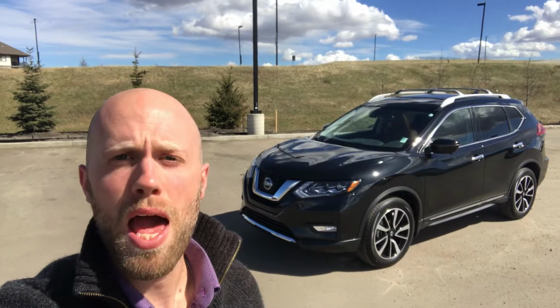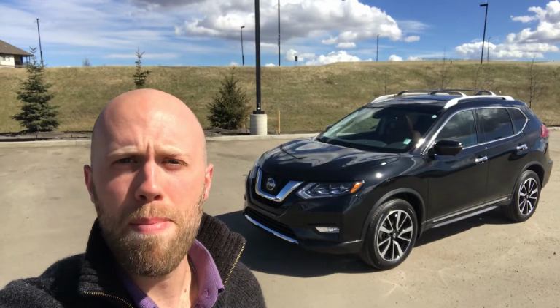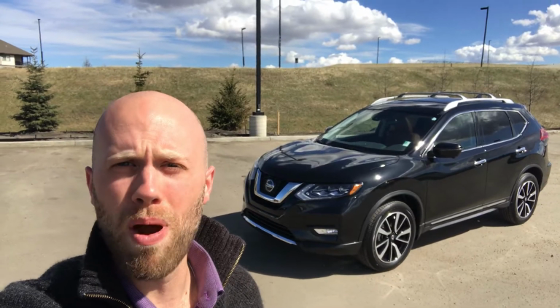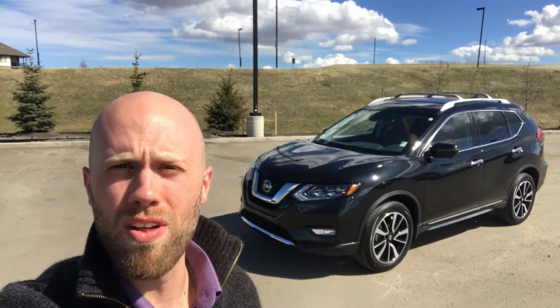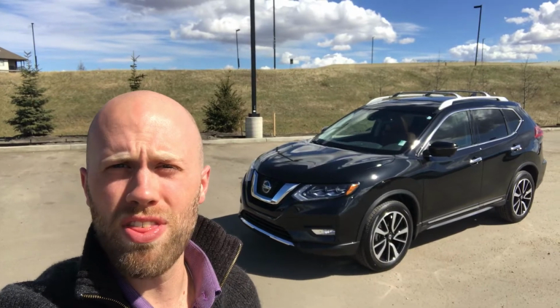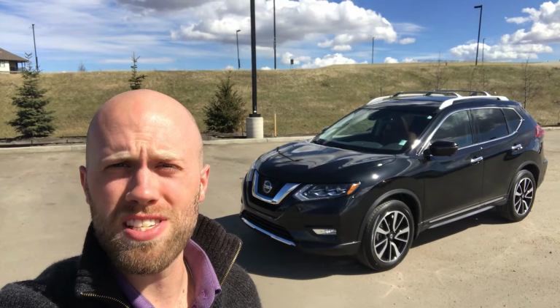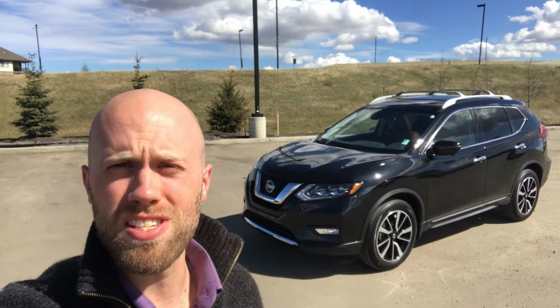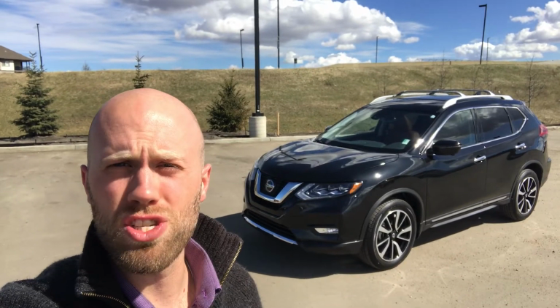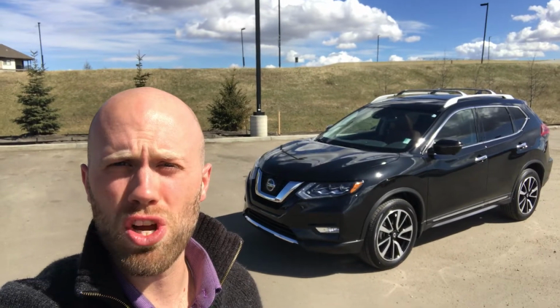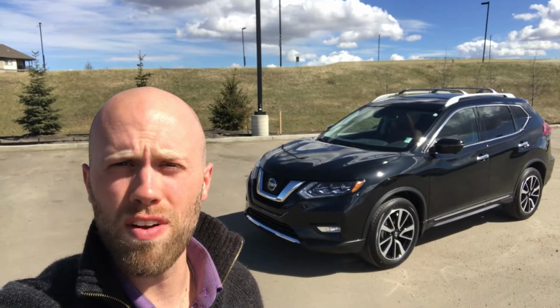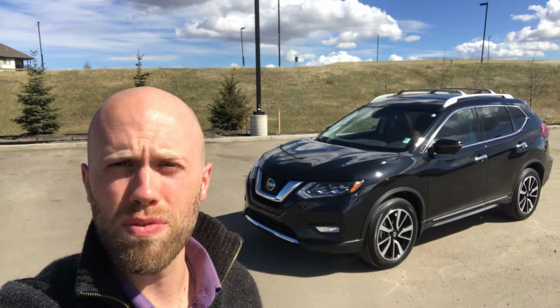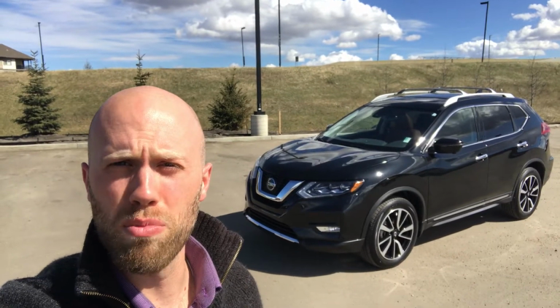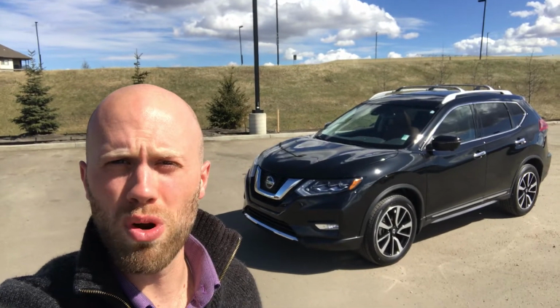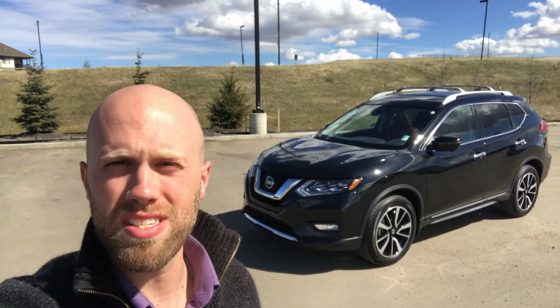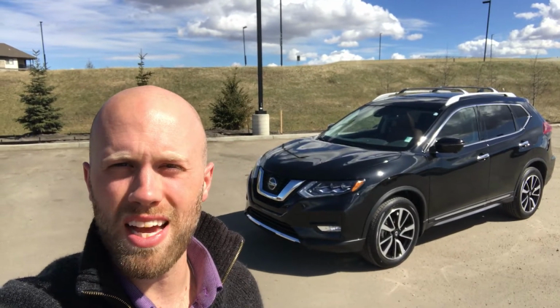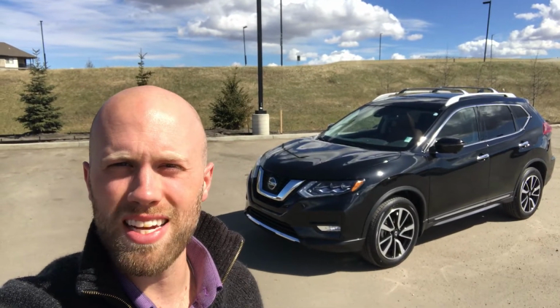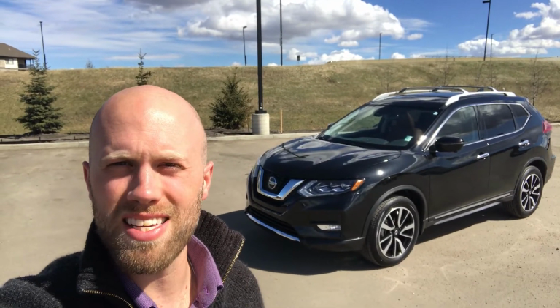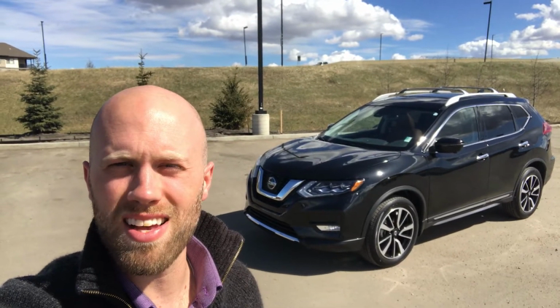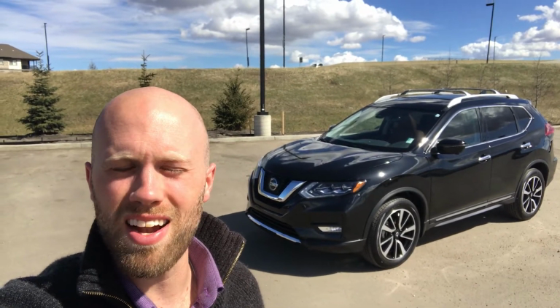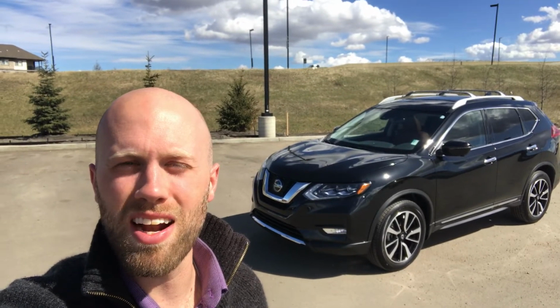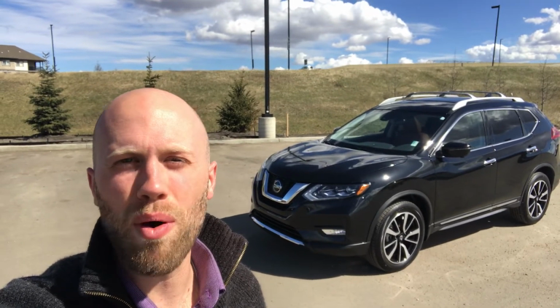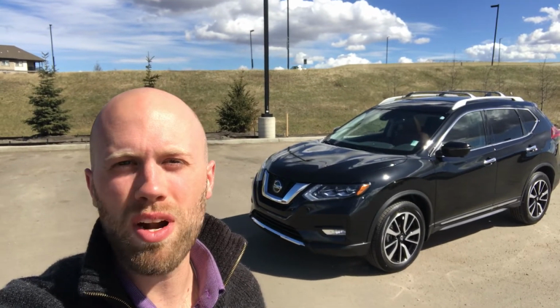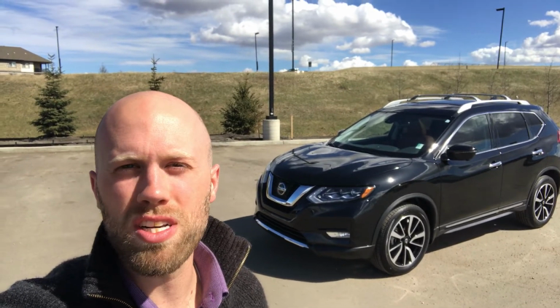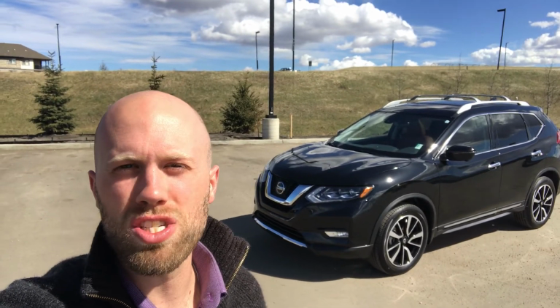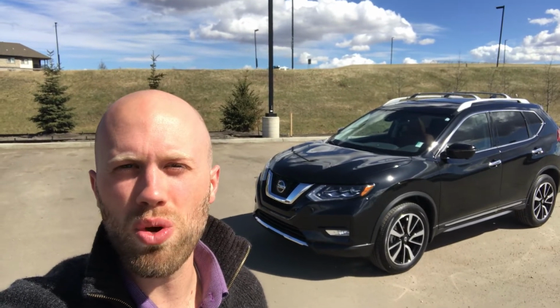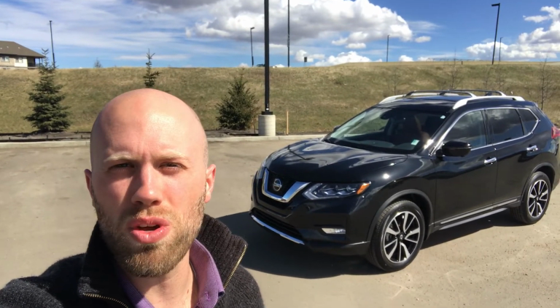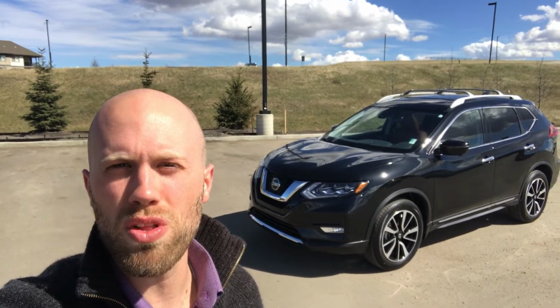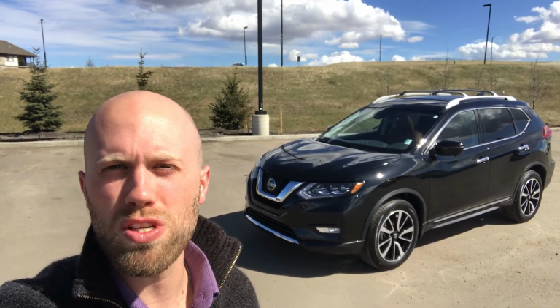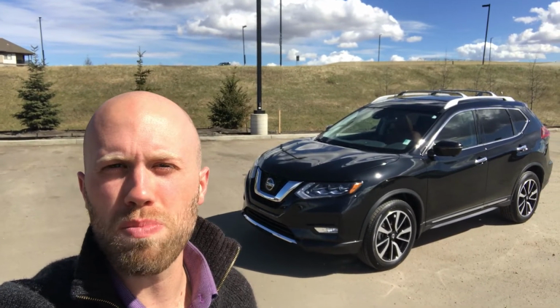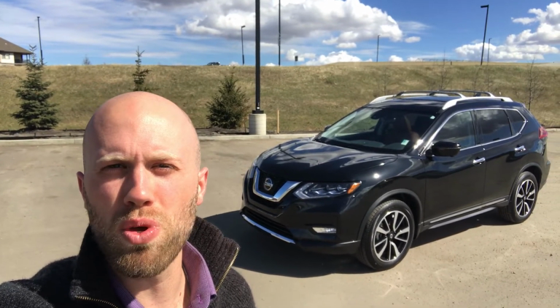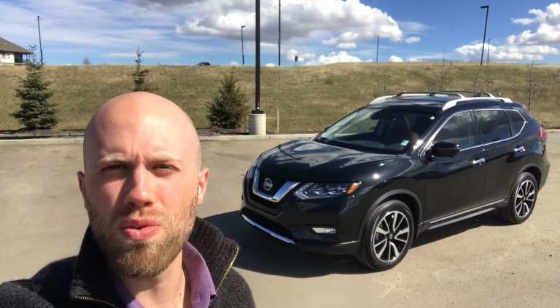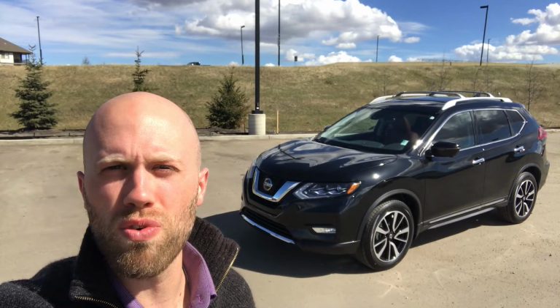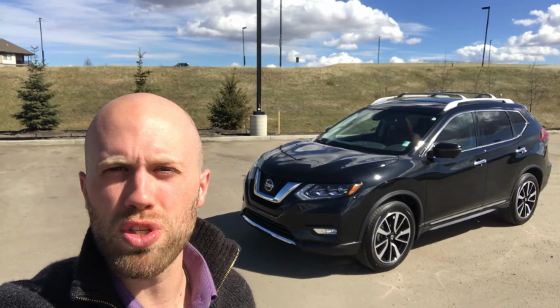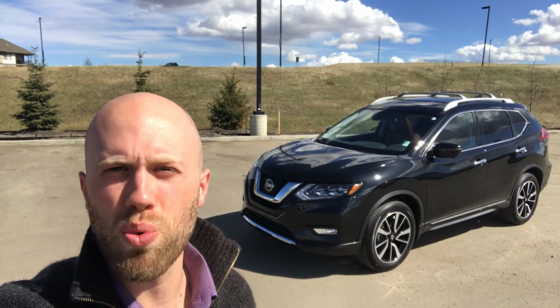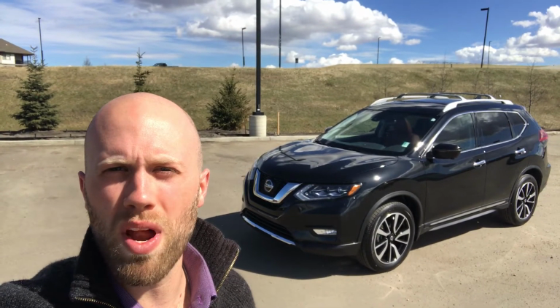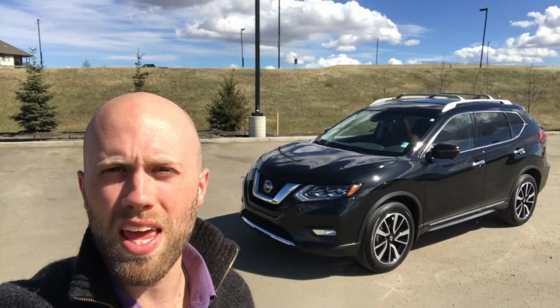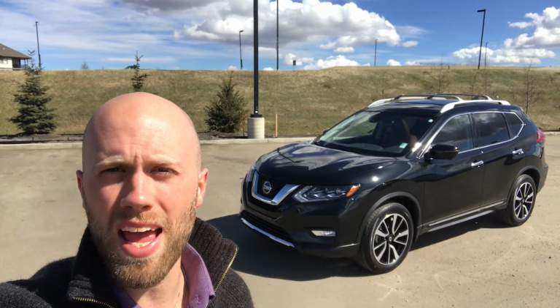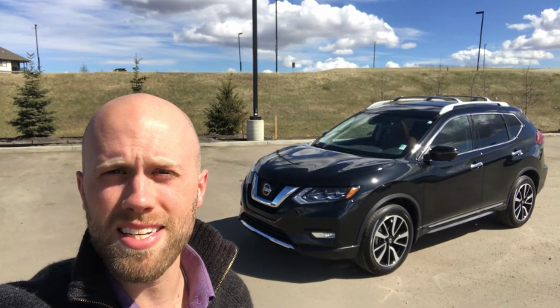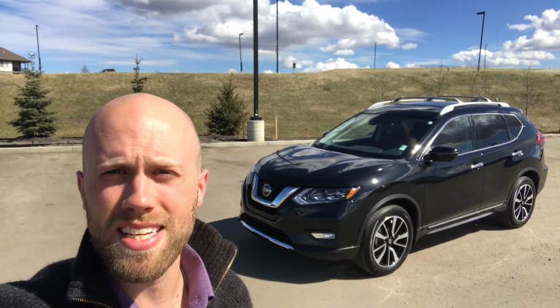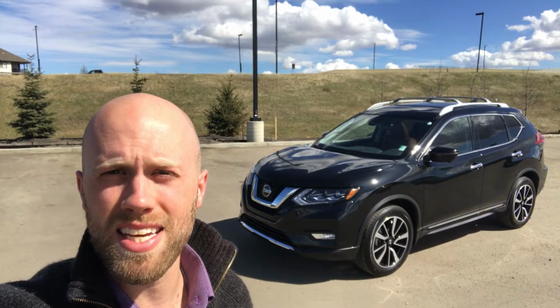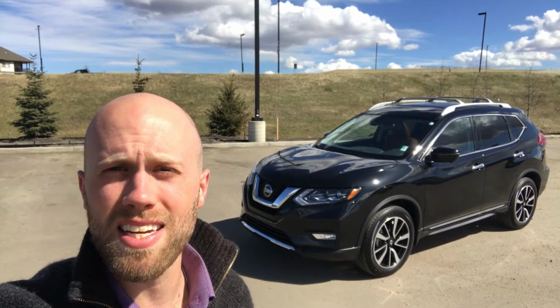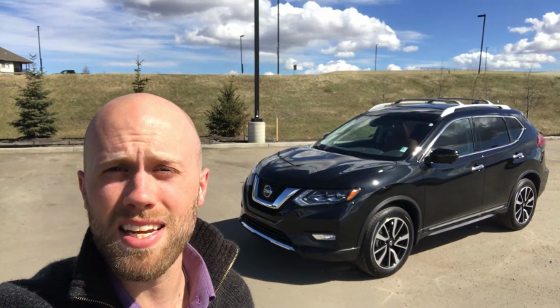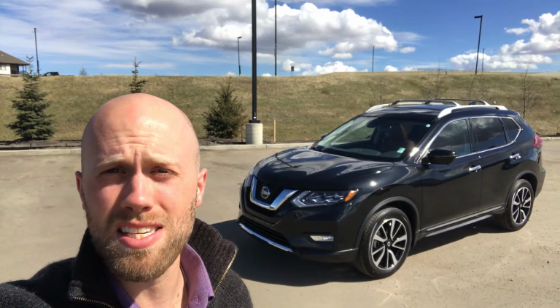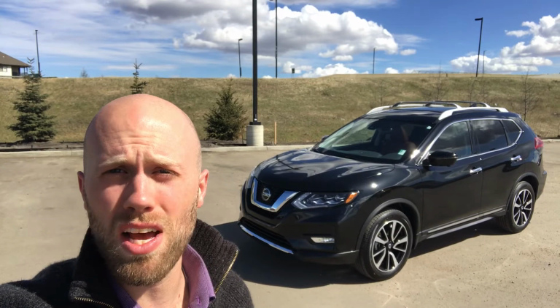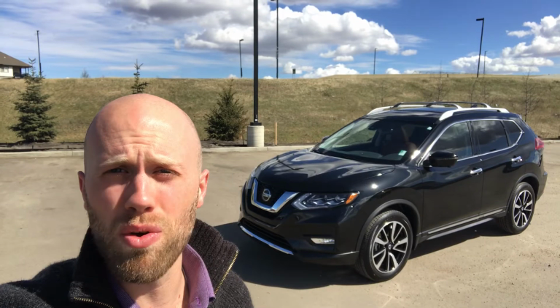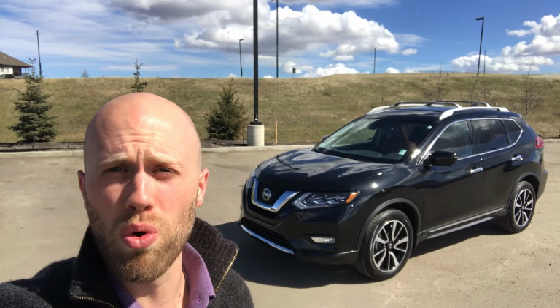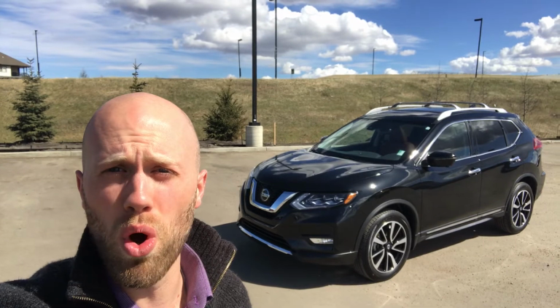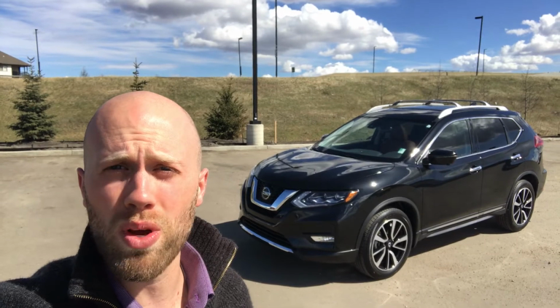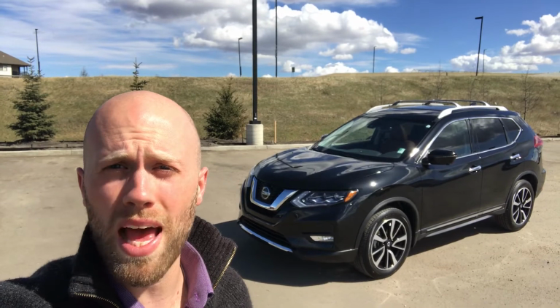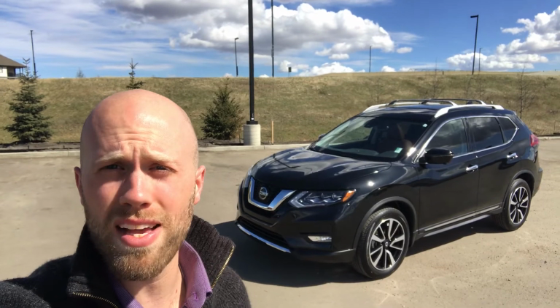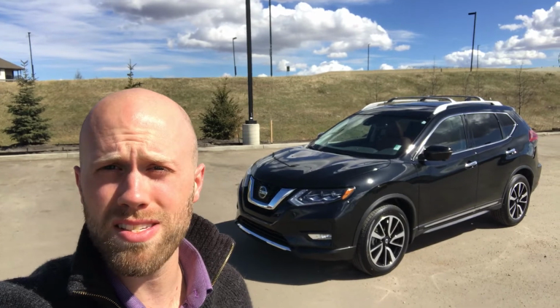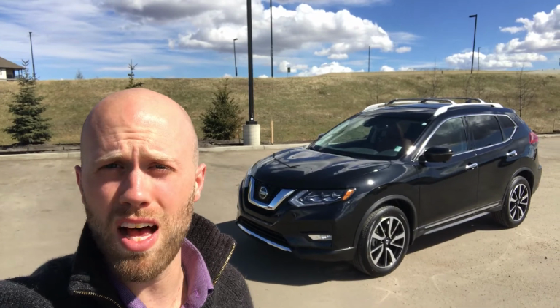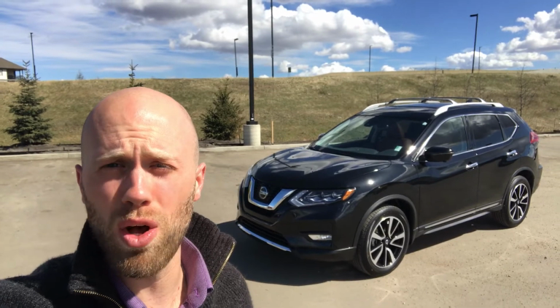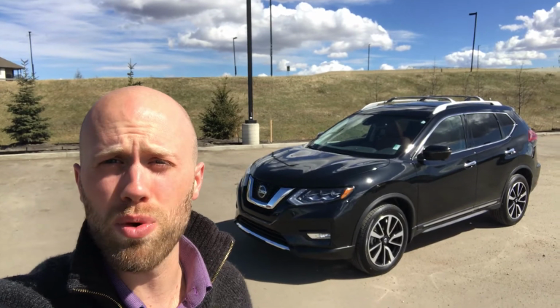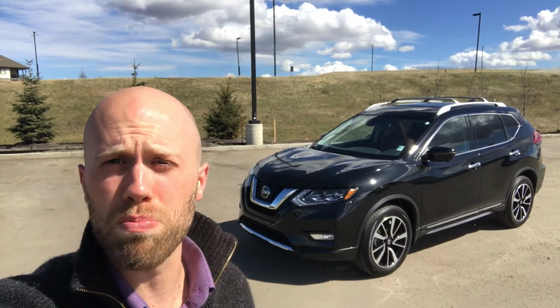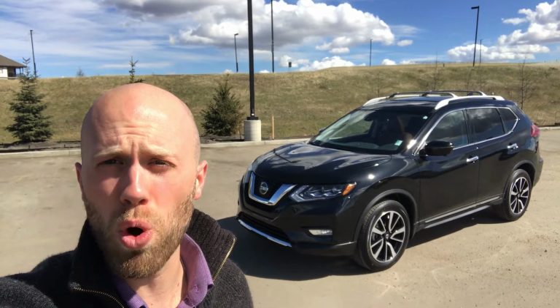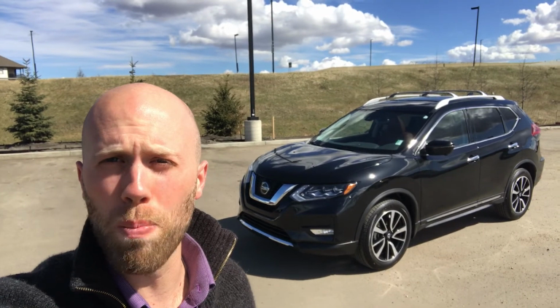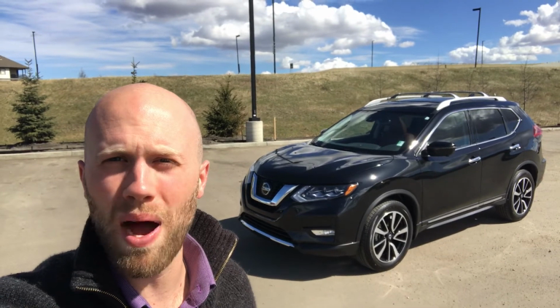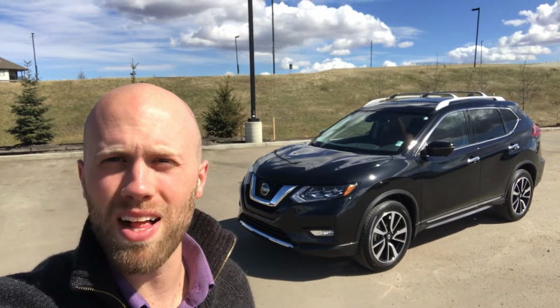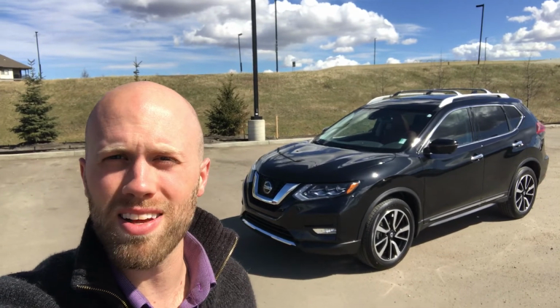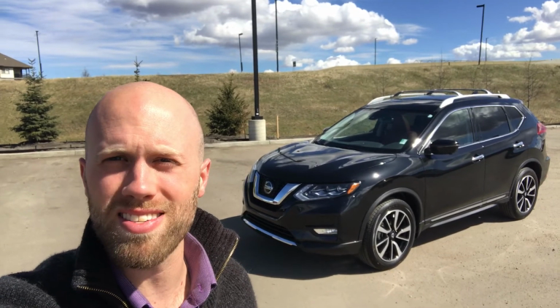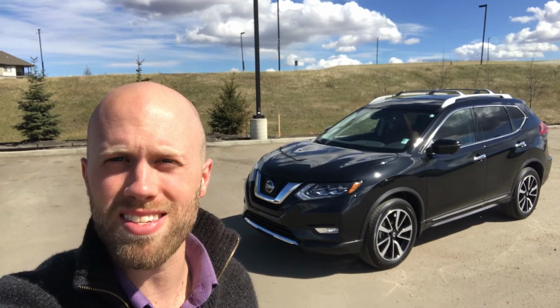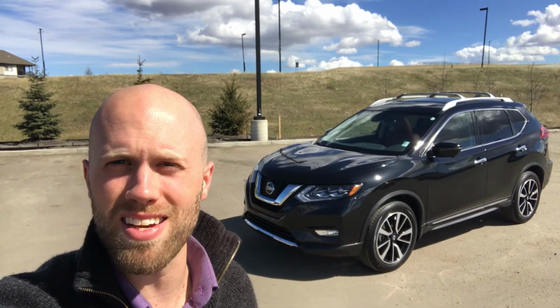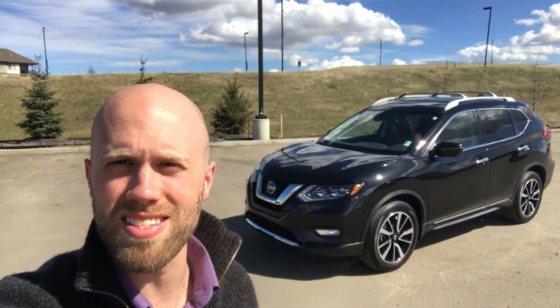Hey Parth, this is Sean from Northside Nissan and I wanted to show you this beautiful 2018 Nissan Rogue SL with ProPilot Assist.